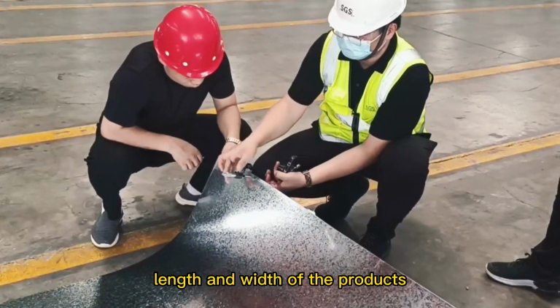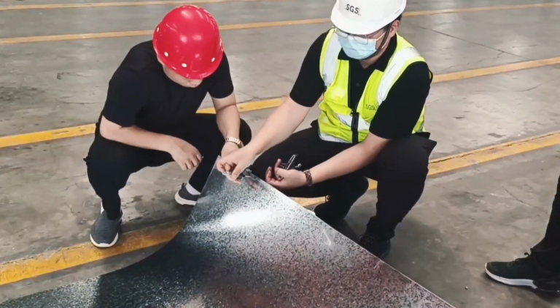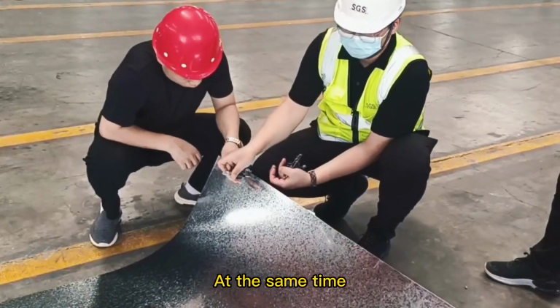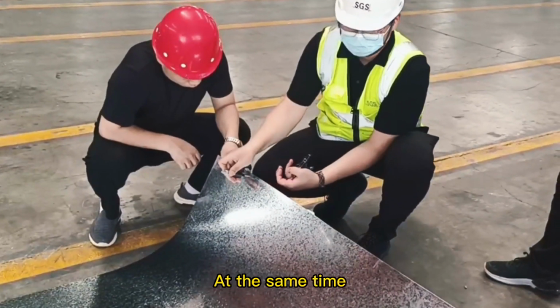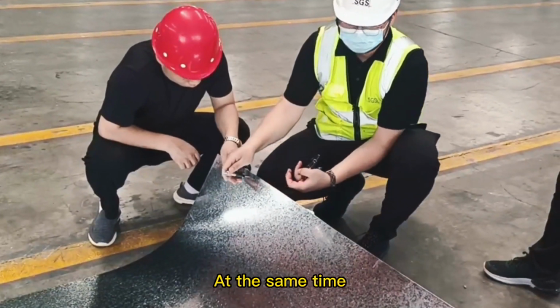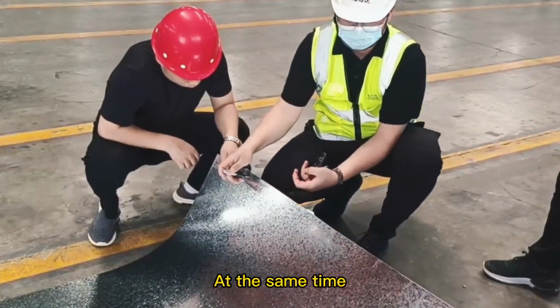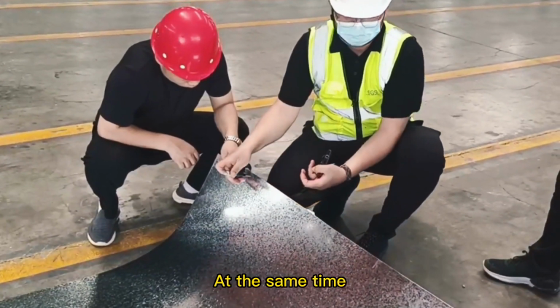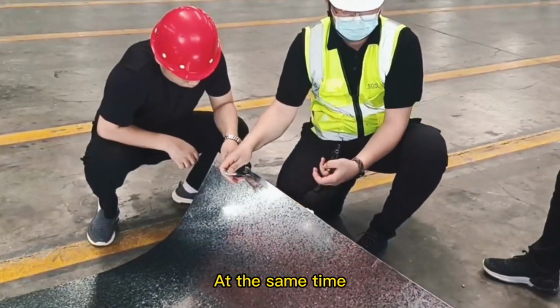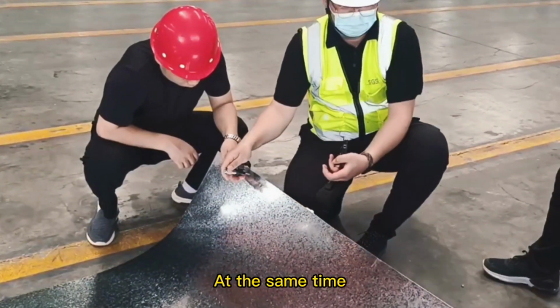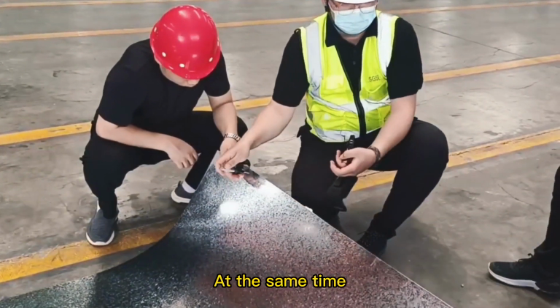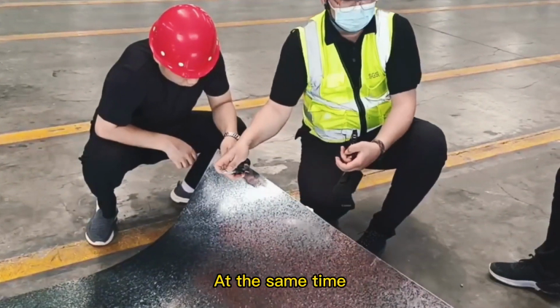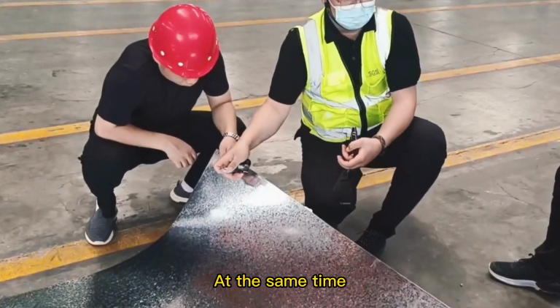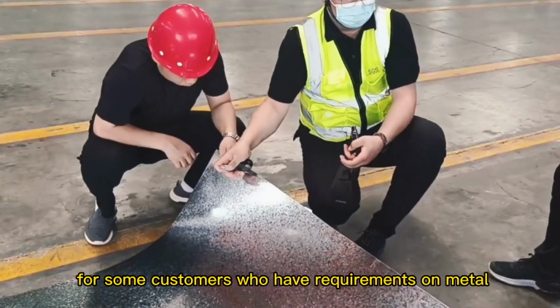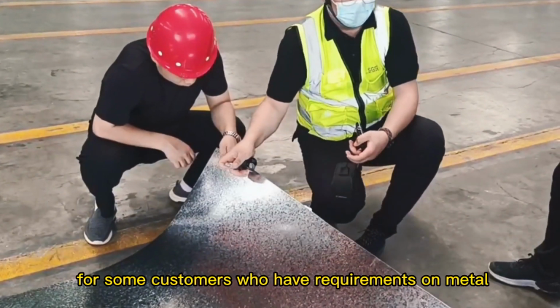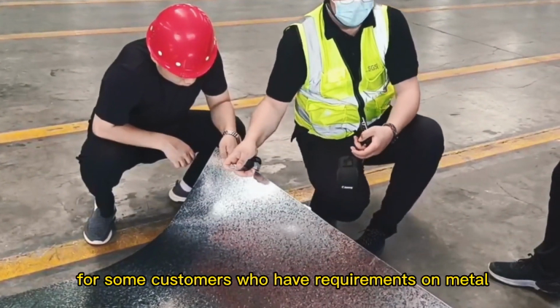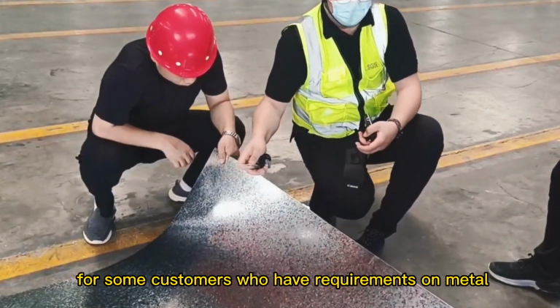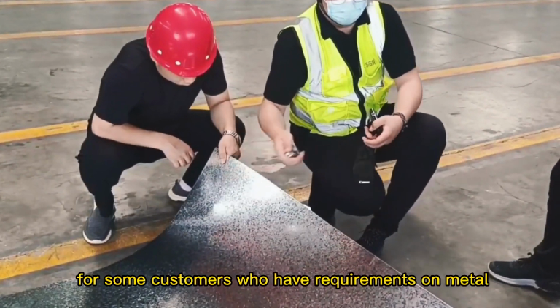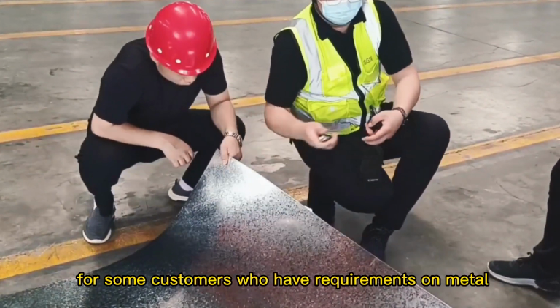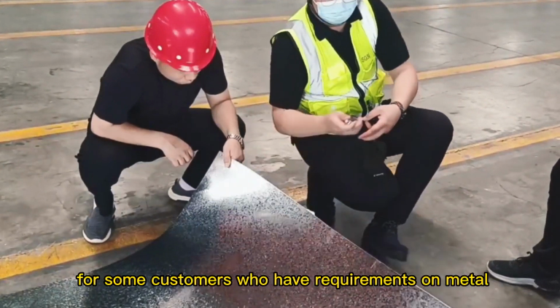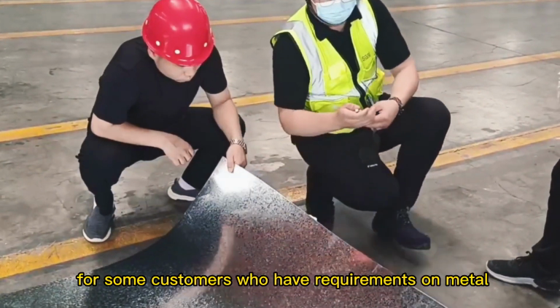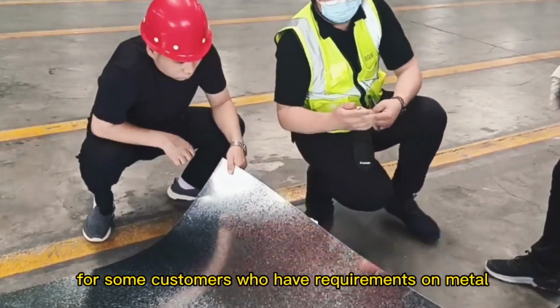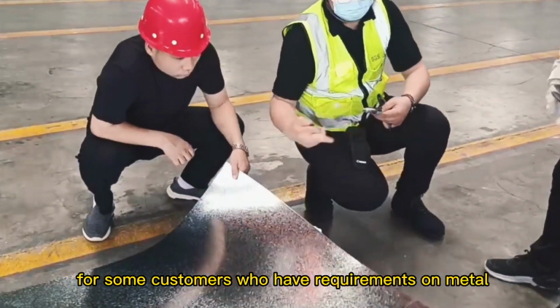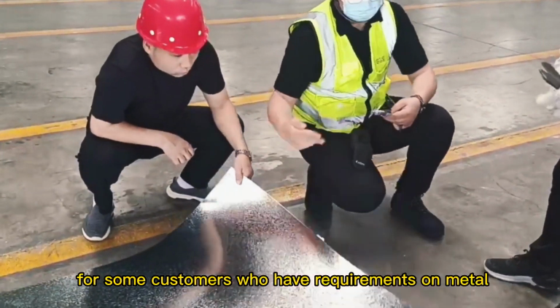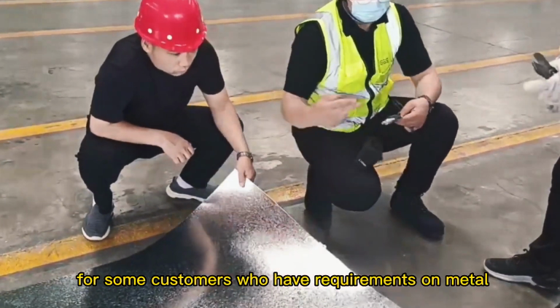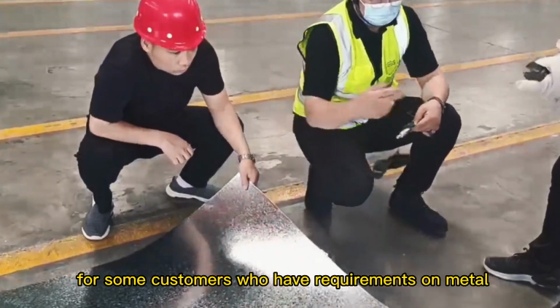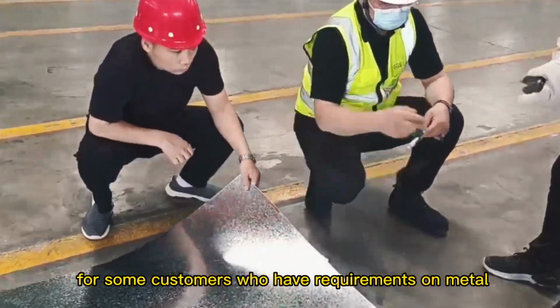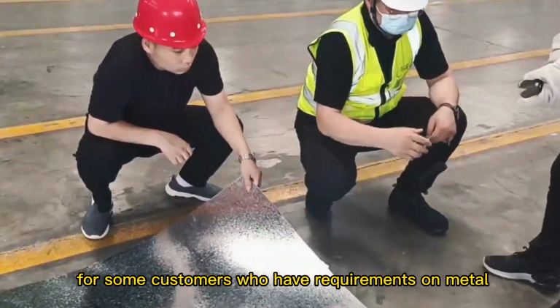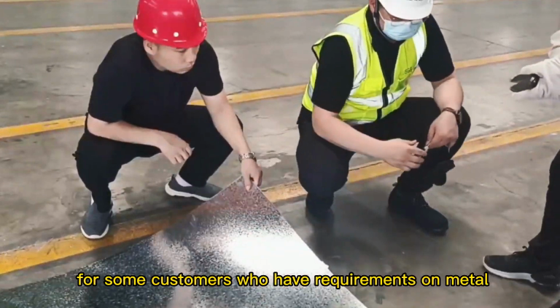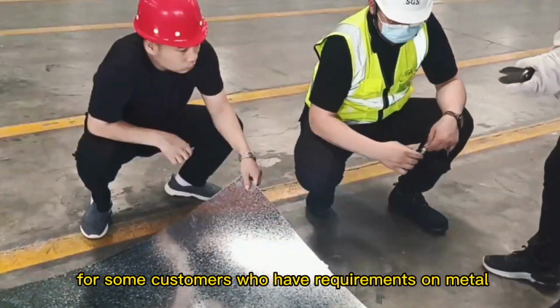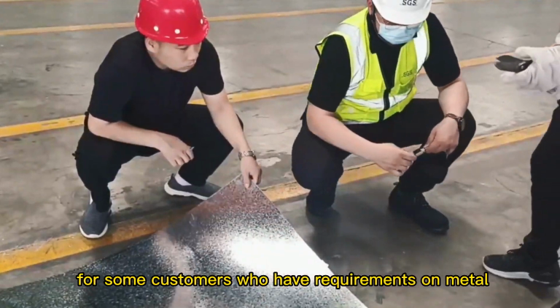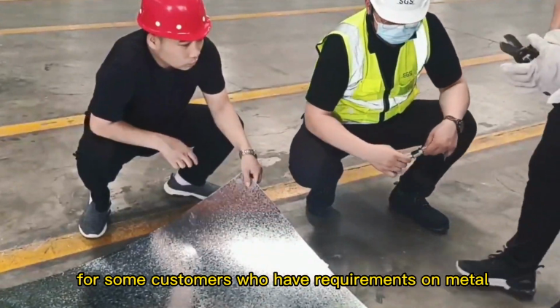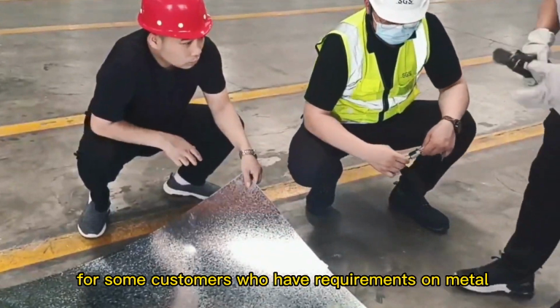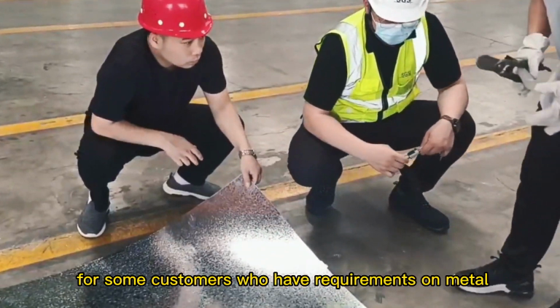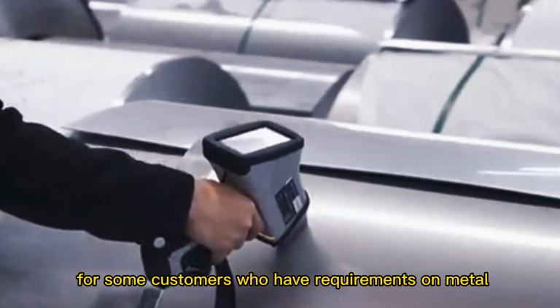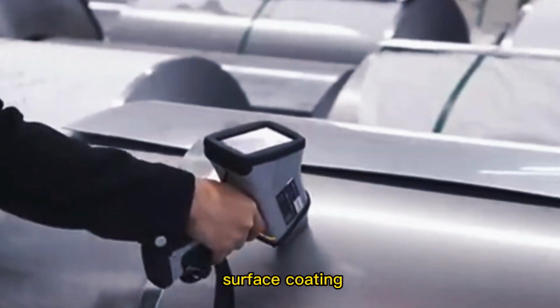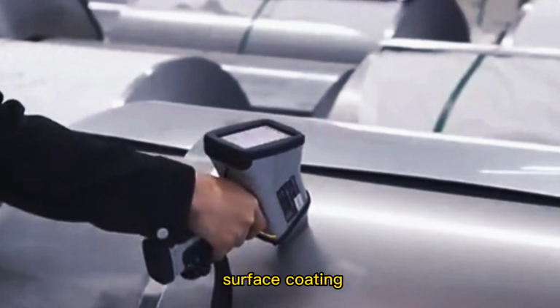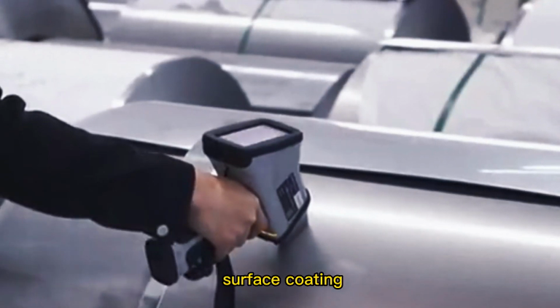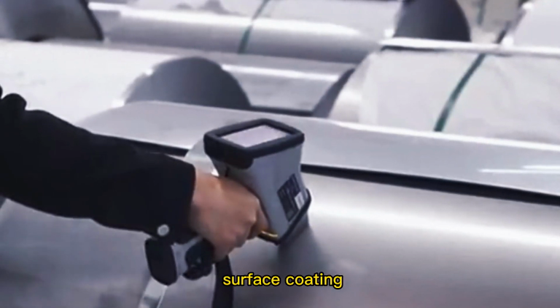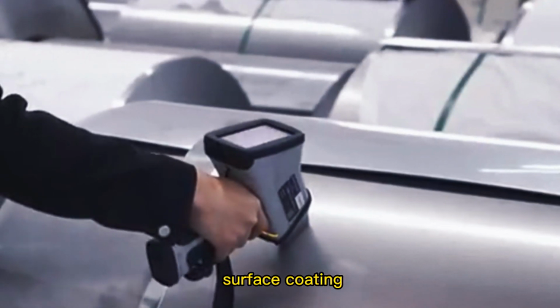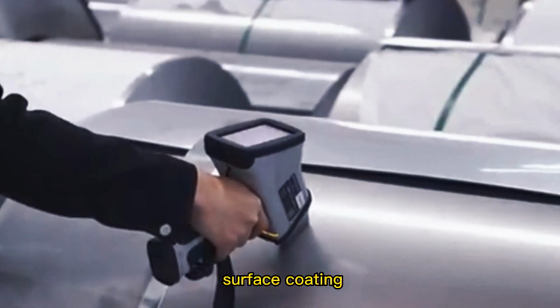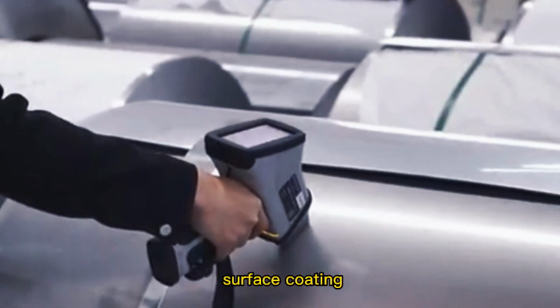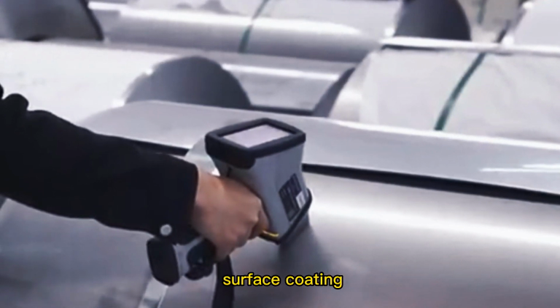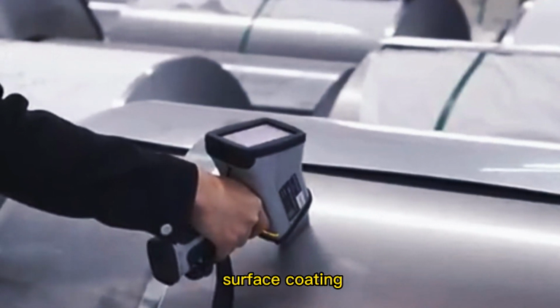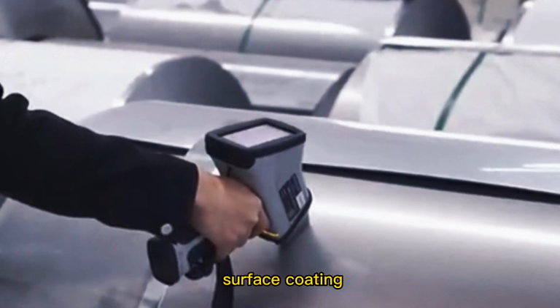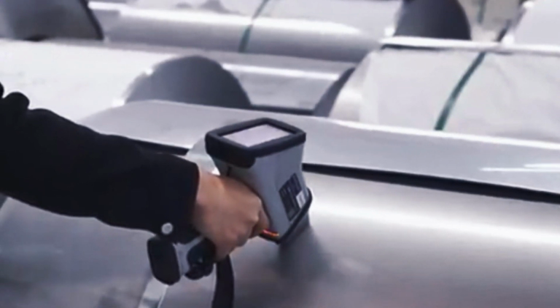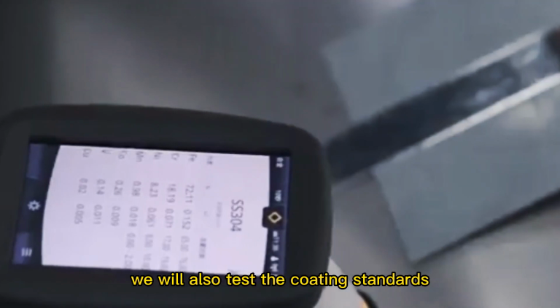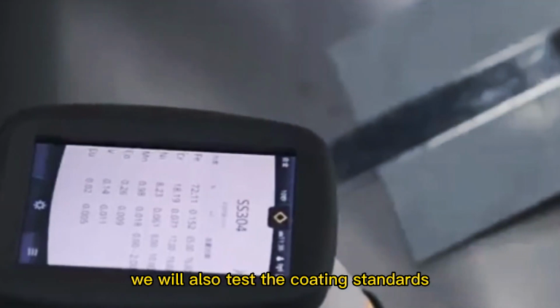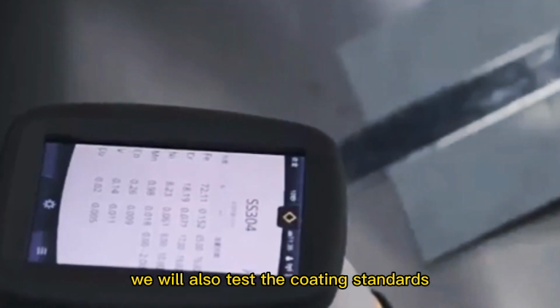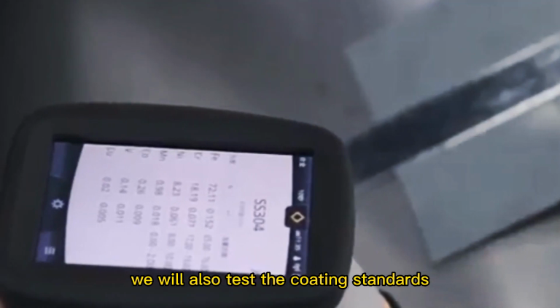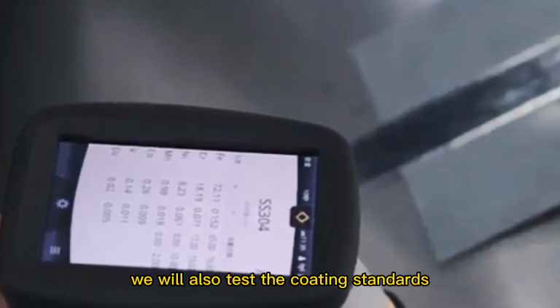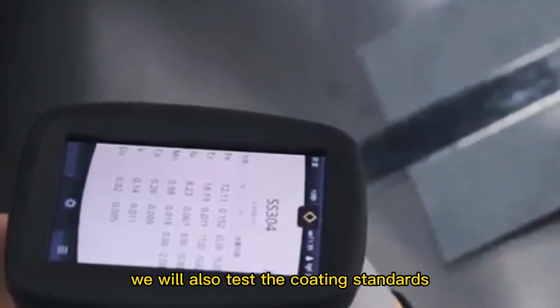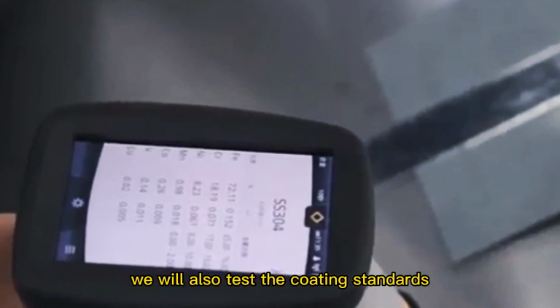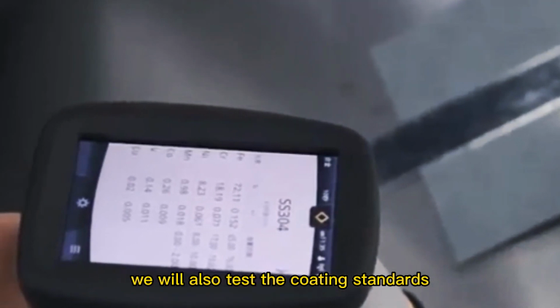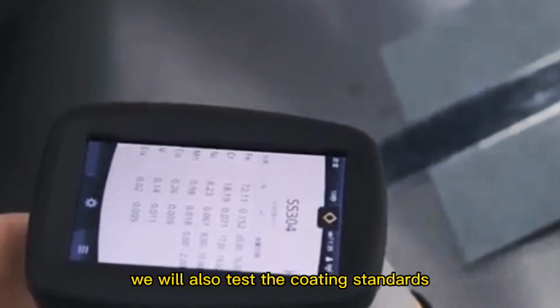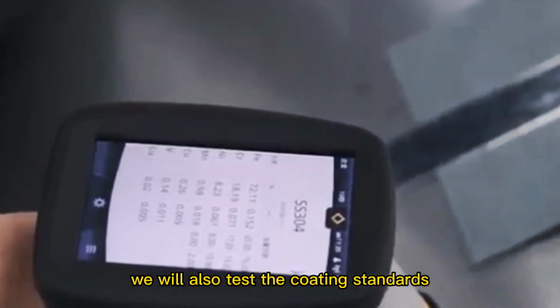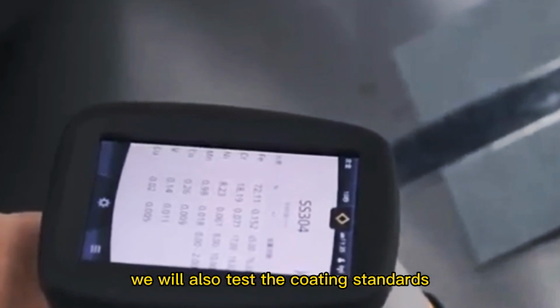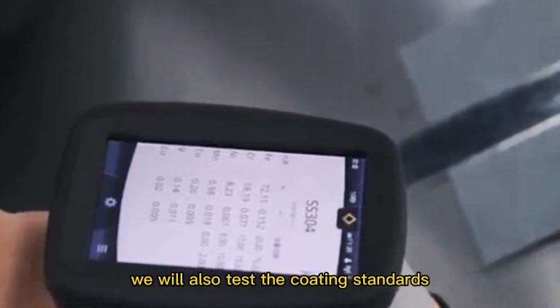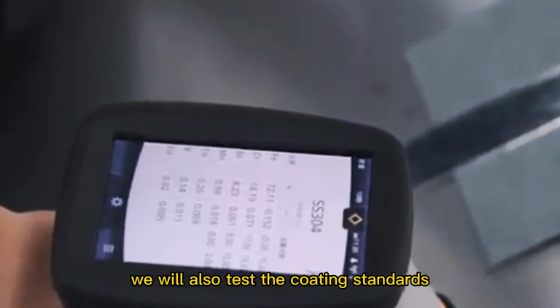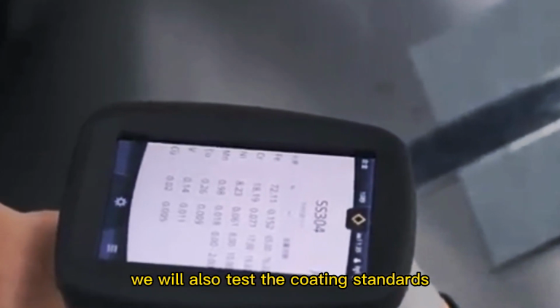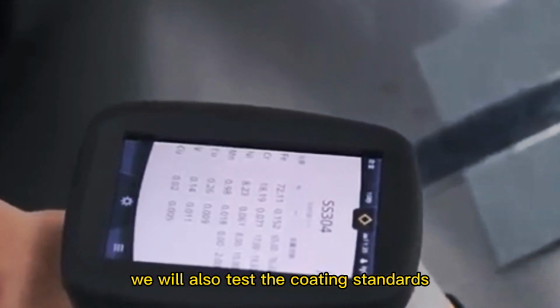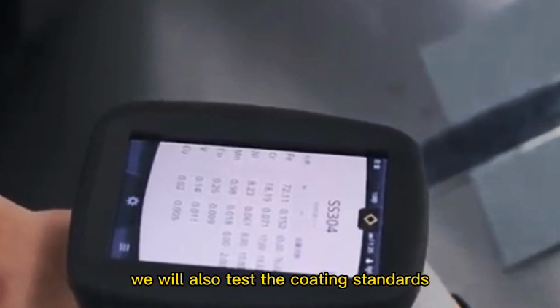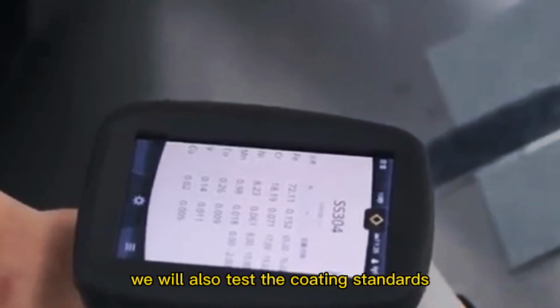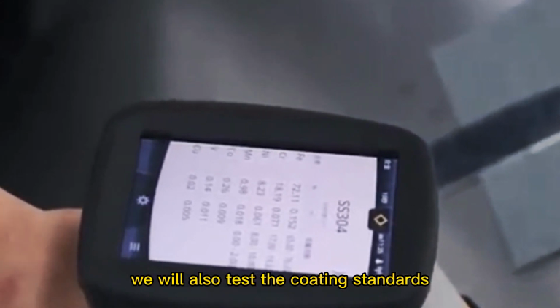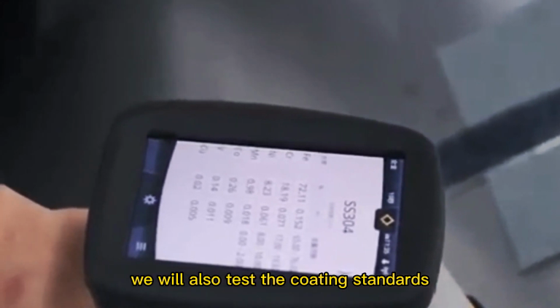At the same time, for some customers who have requirements on metal surface coating, we will also test the coating standards.